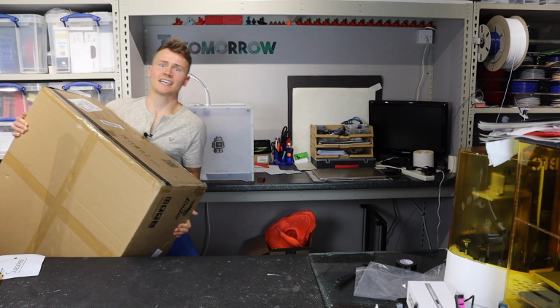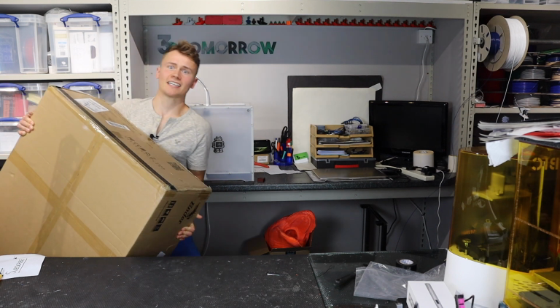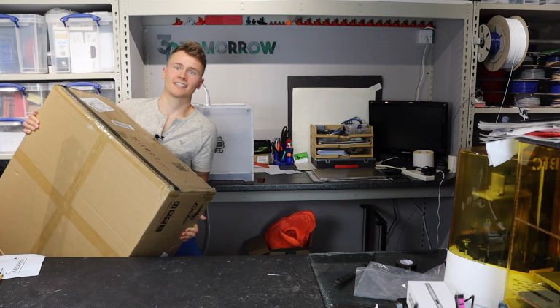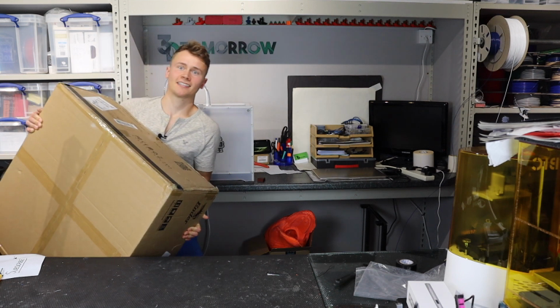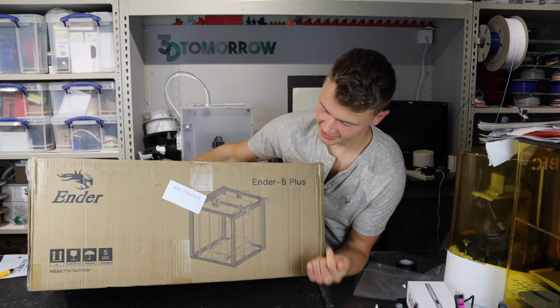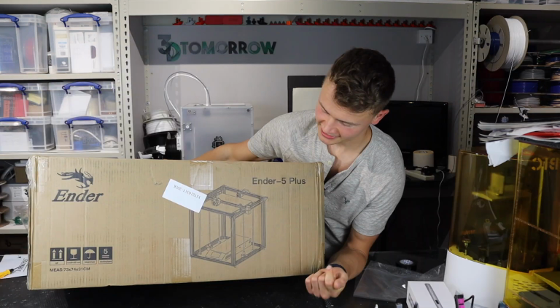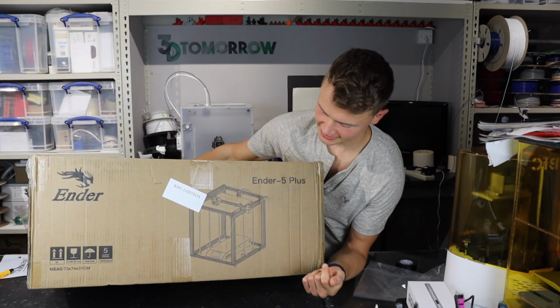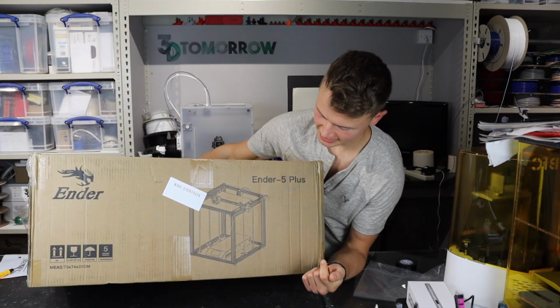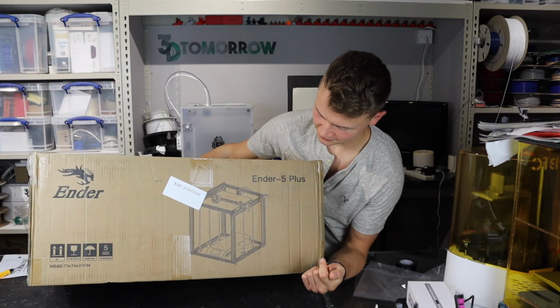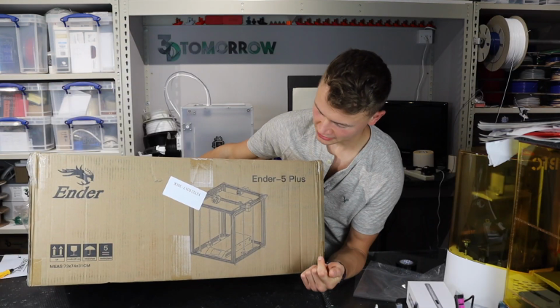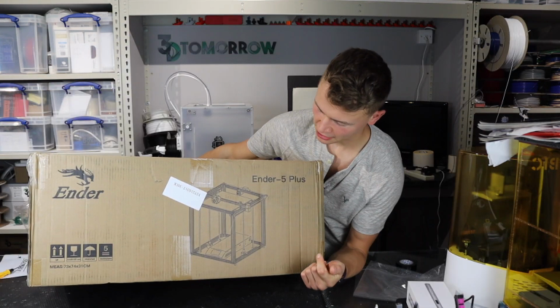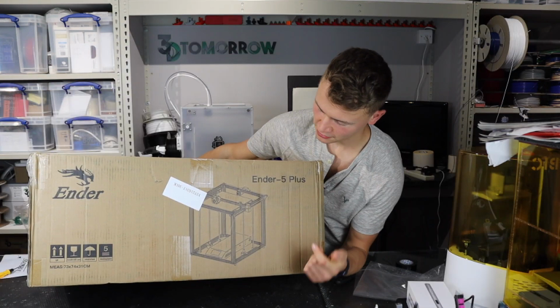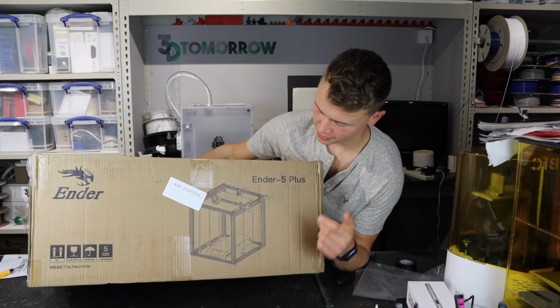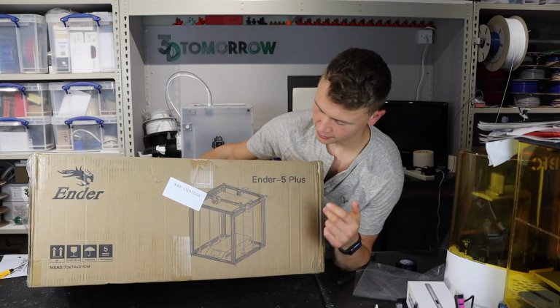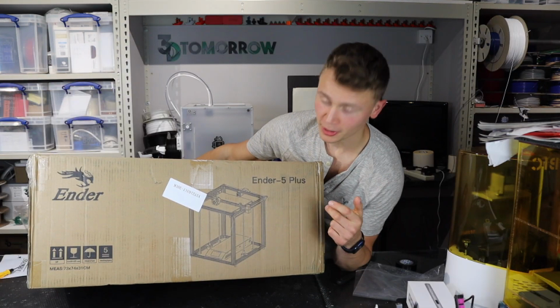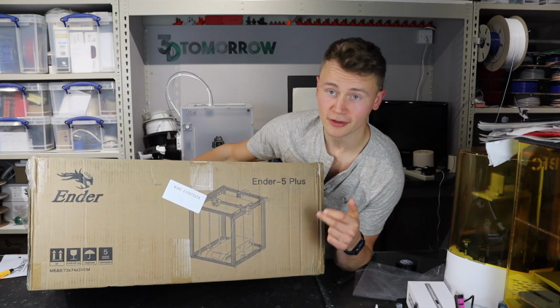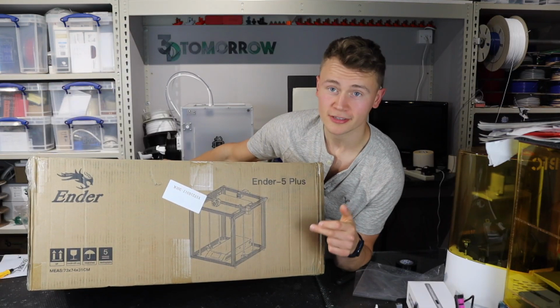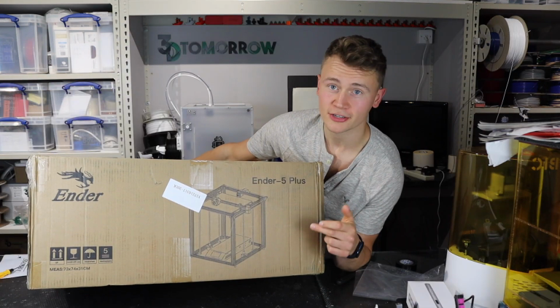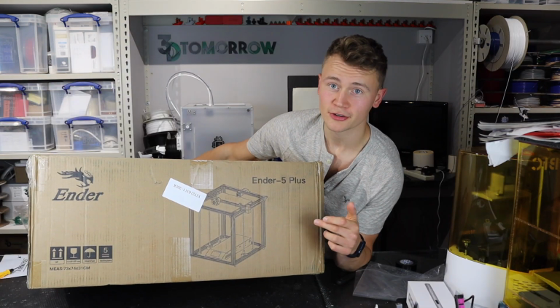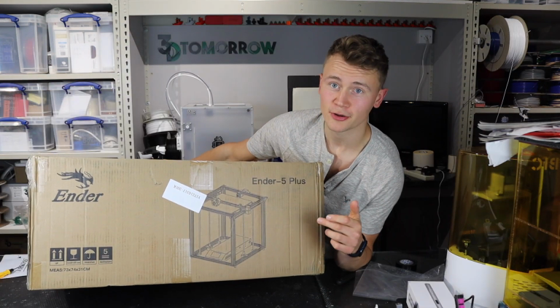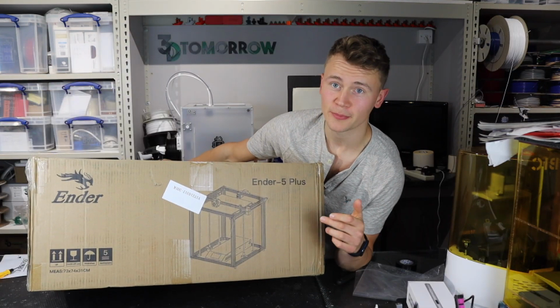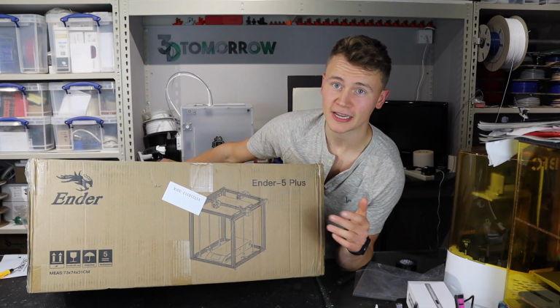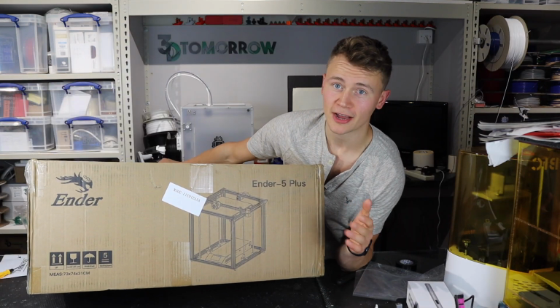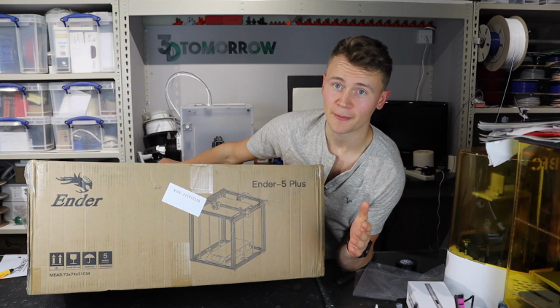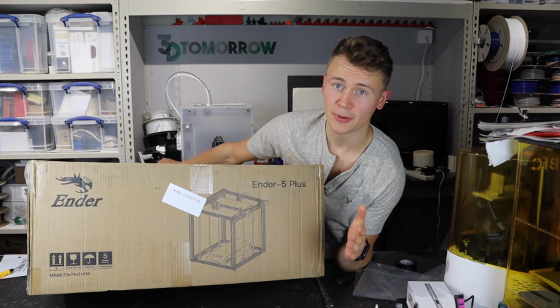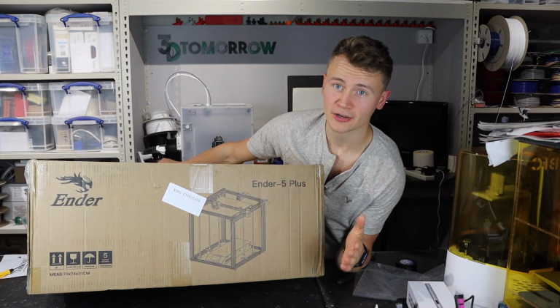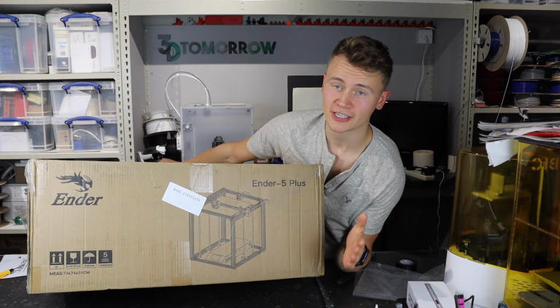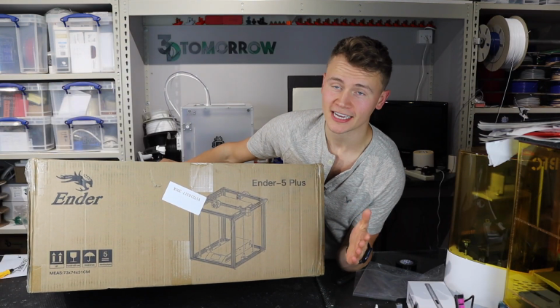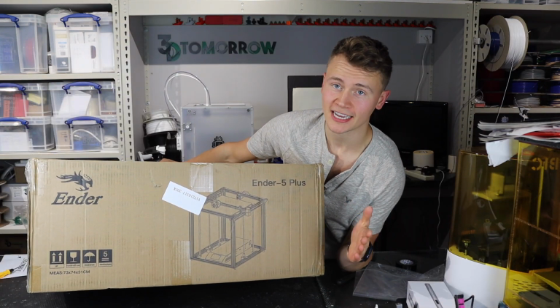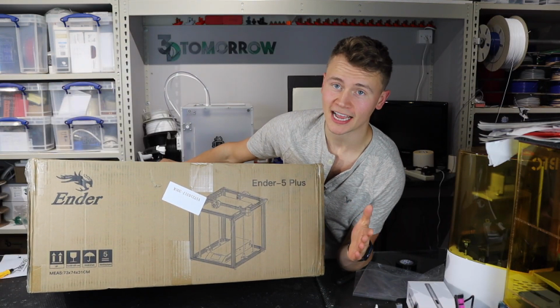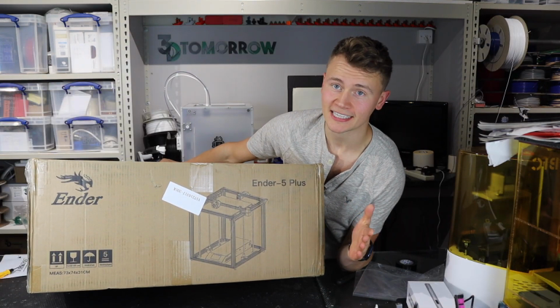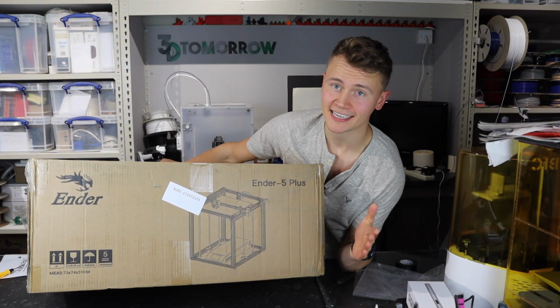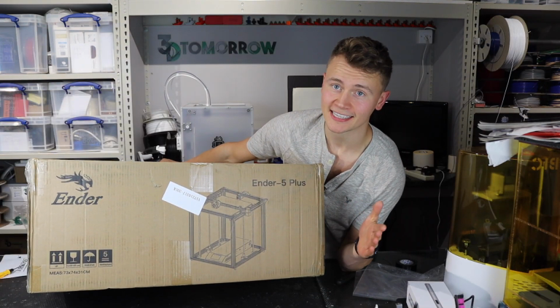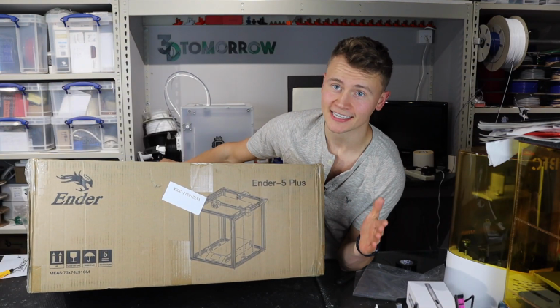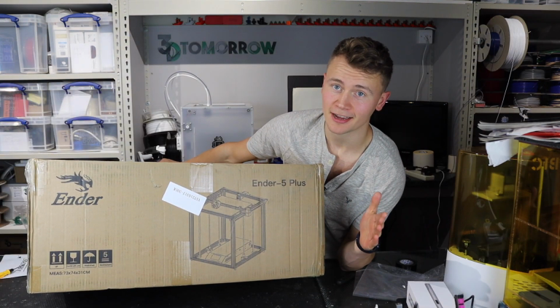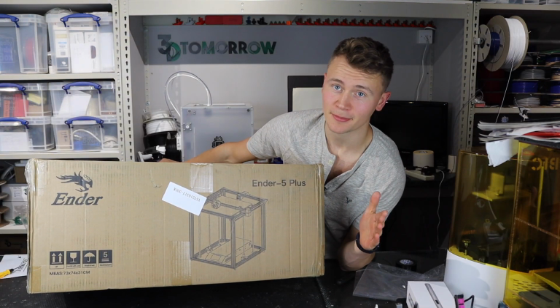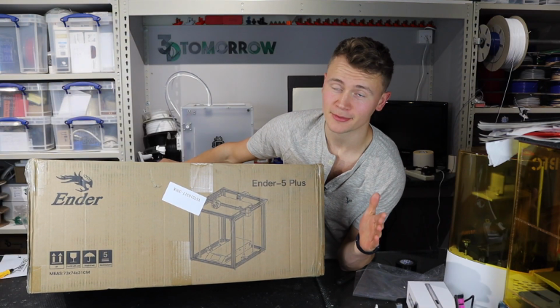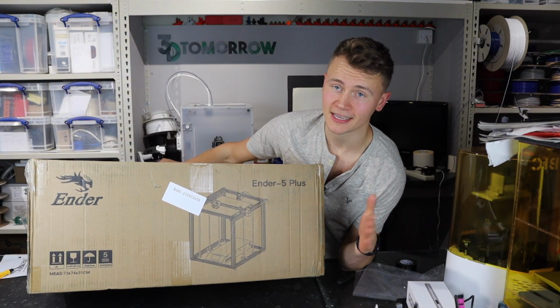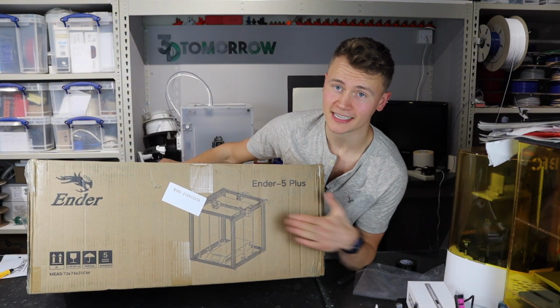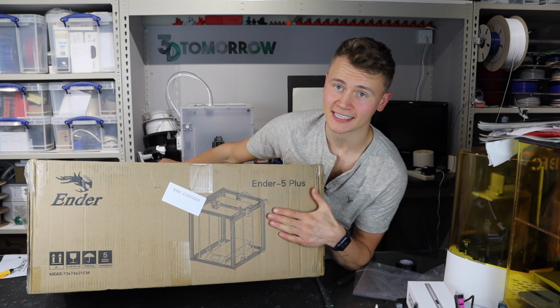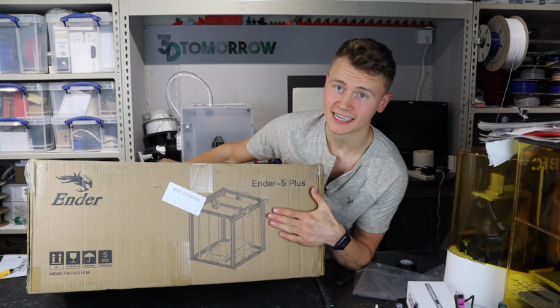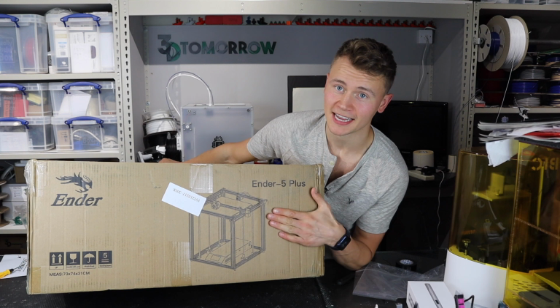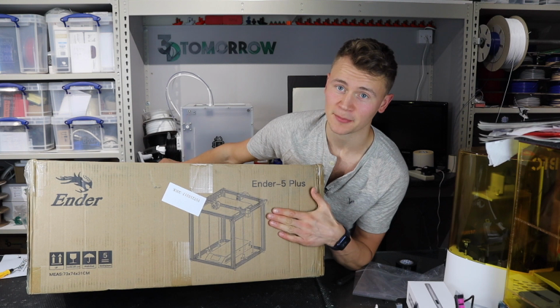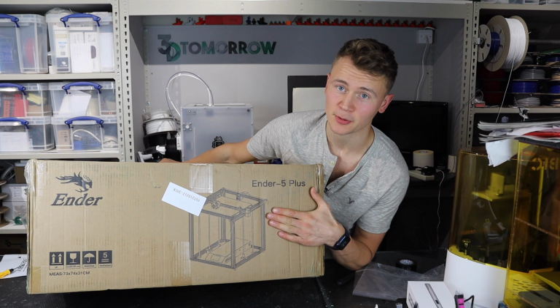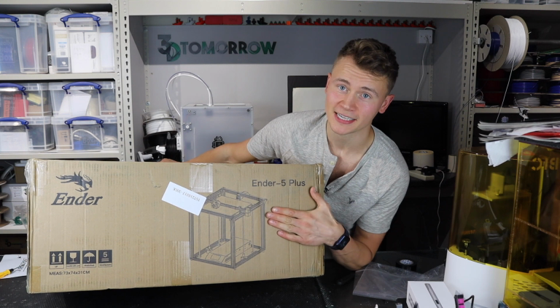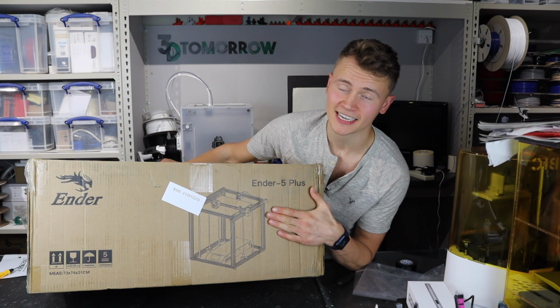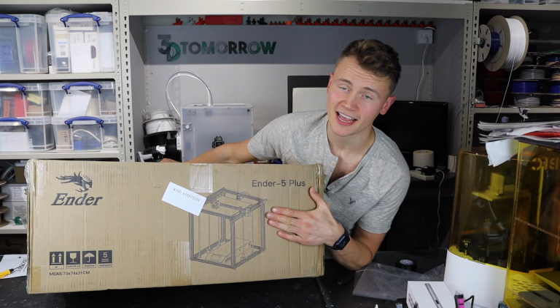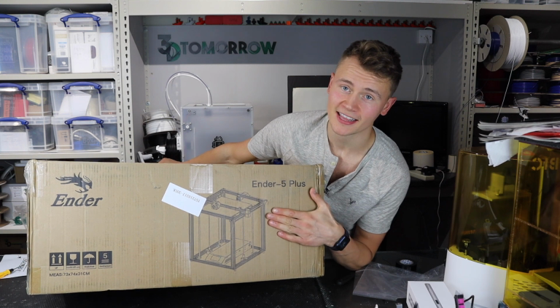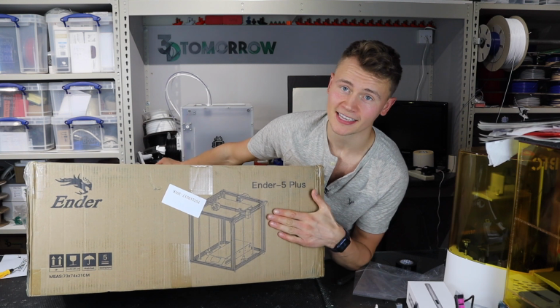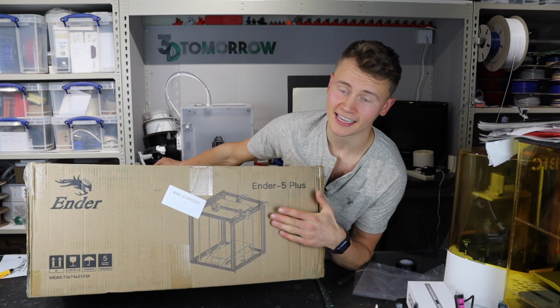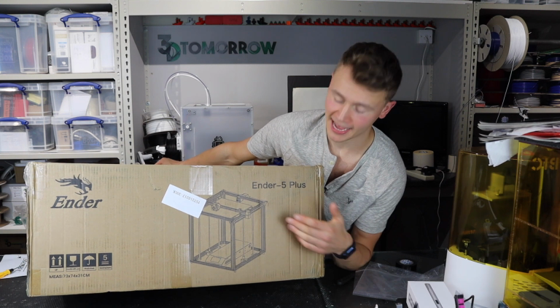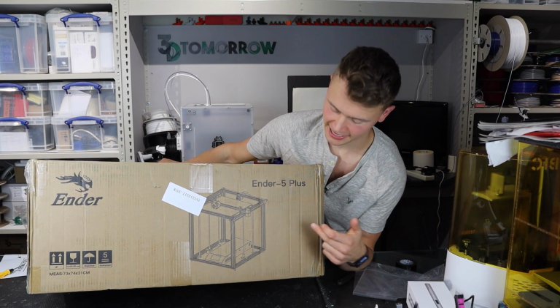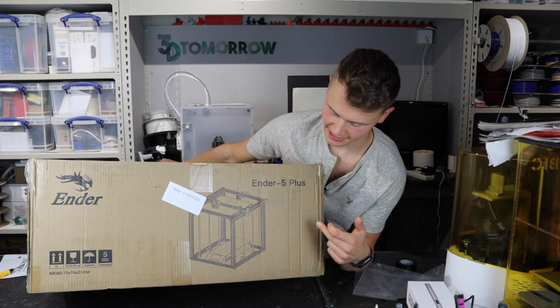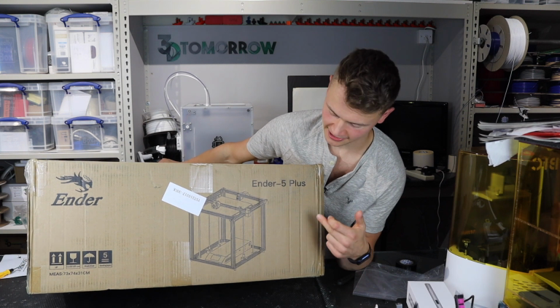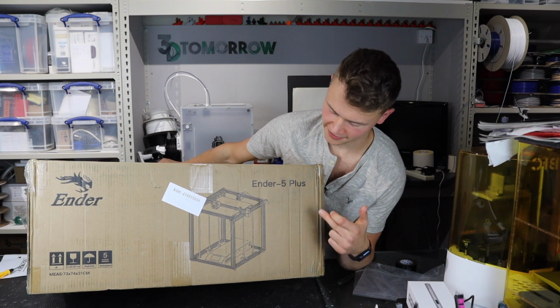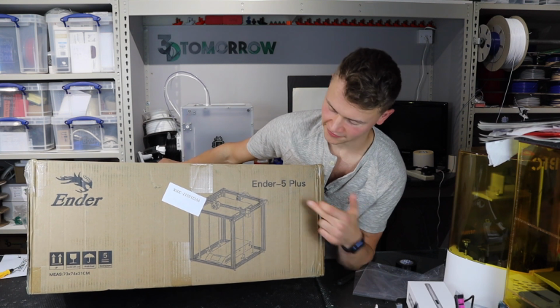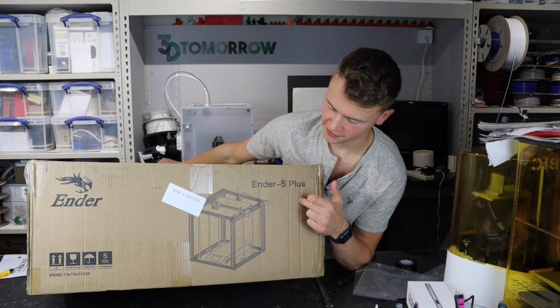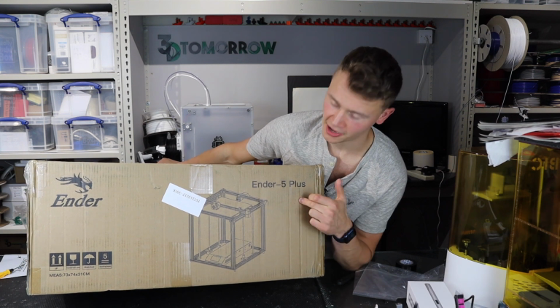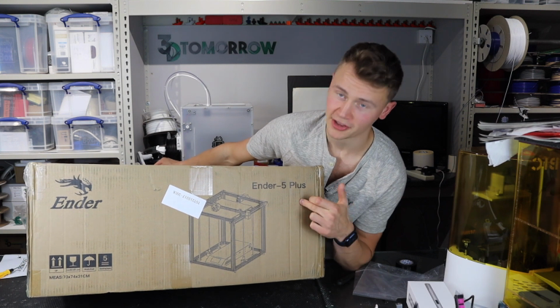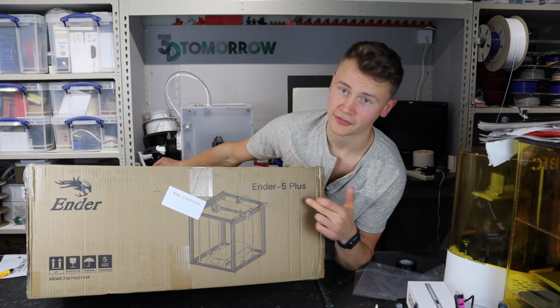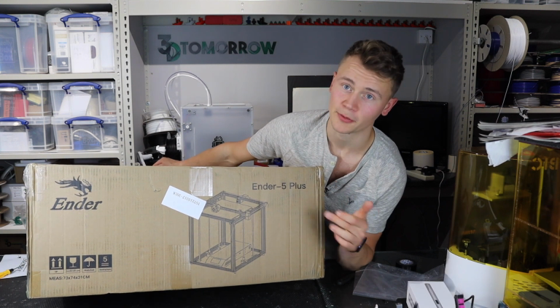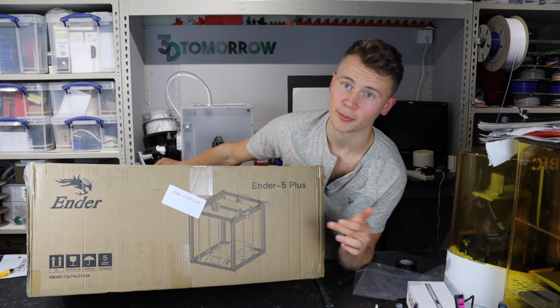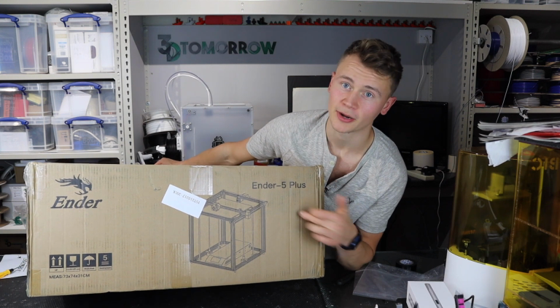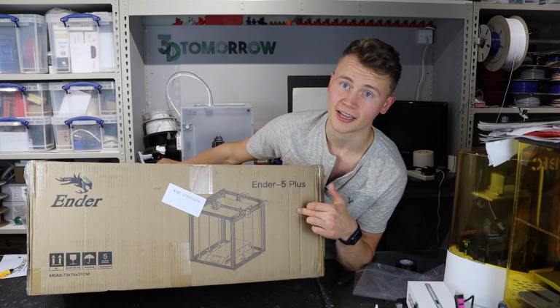In today's video I'm going to be unboxing and setting up this here printer, the Ender 5 Plus.